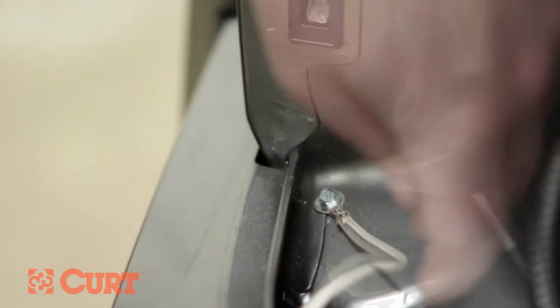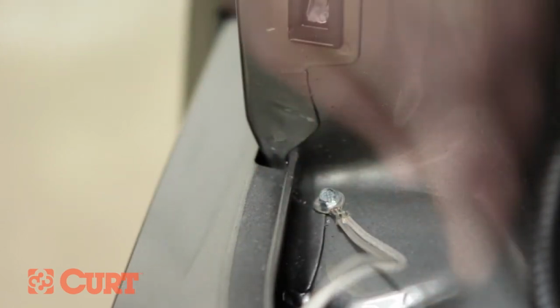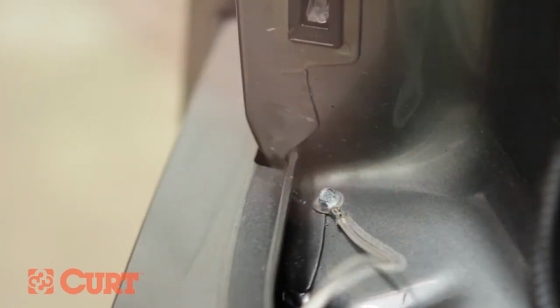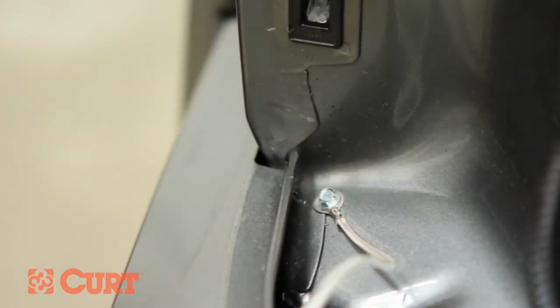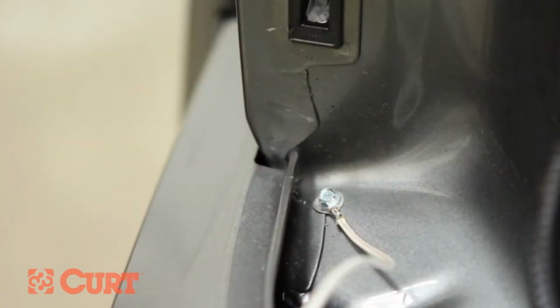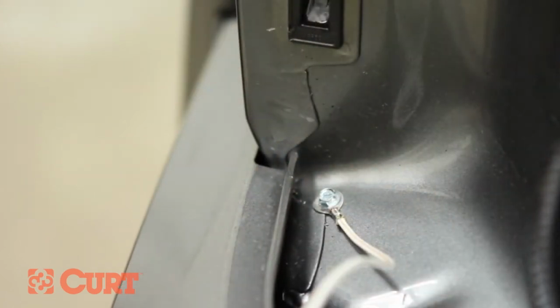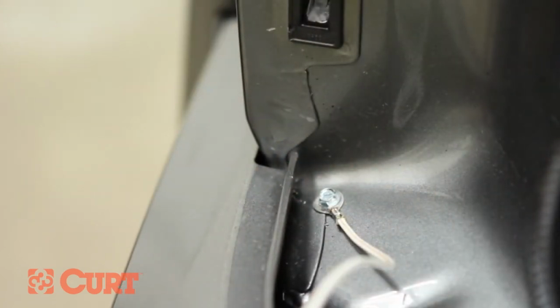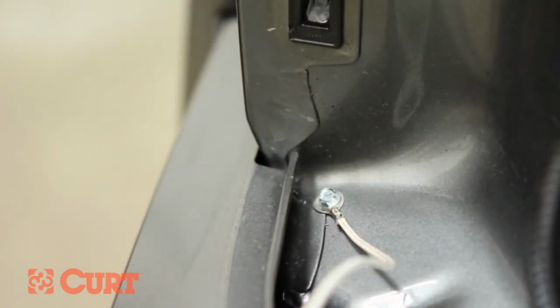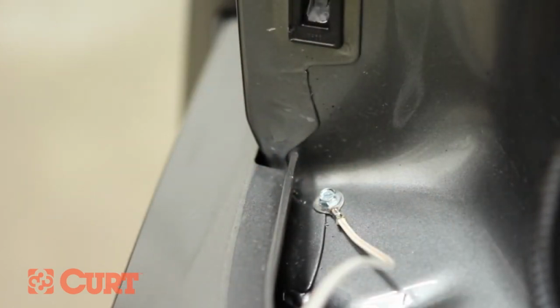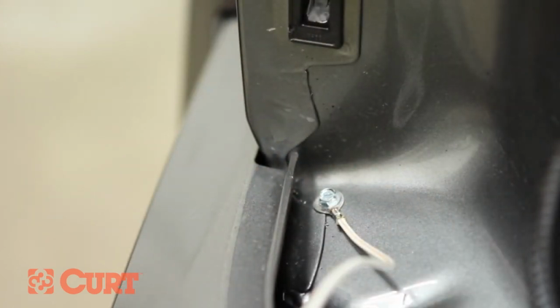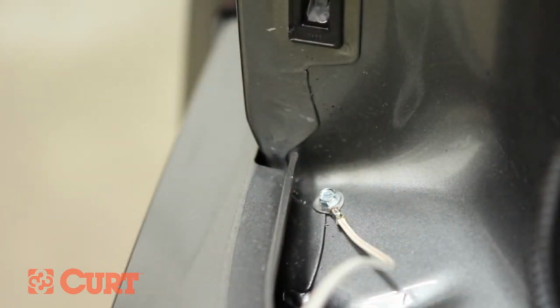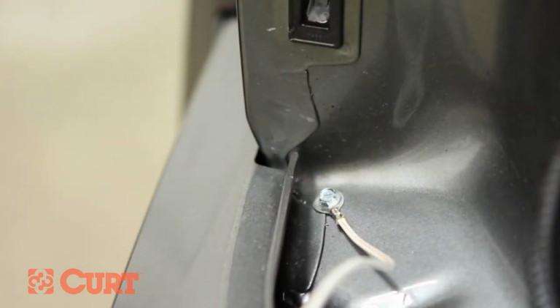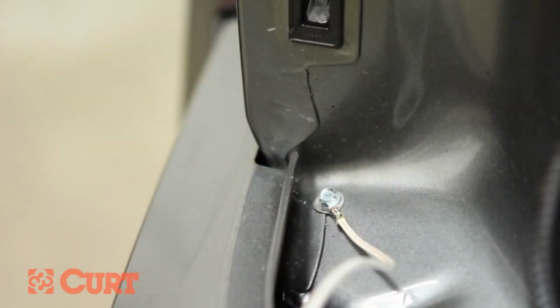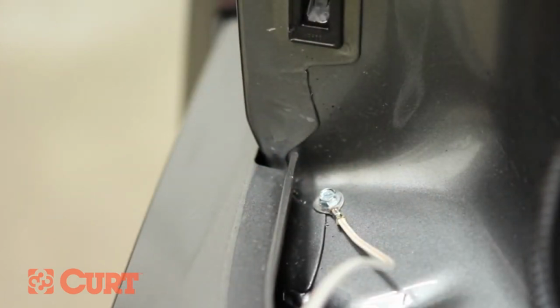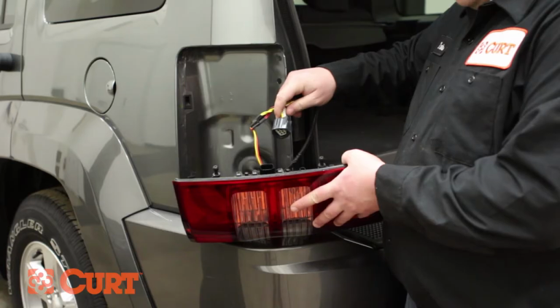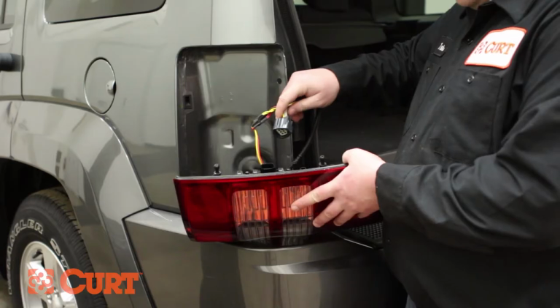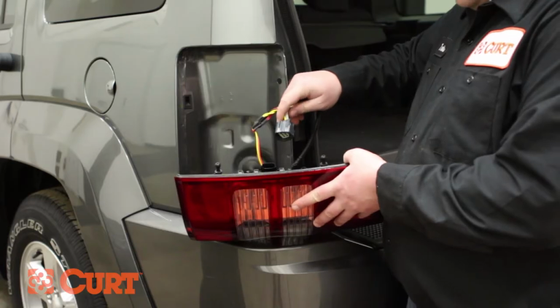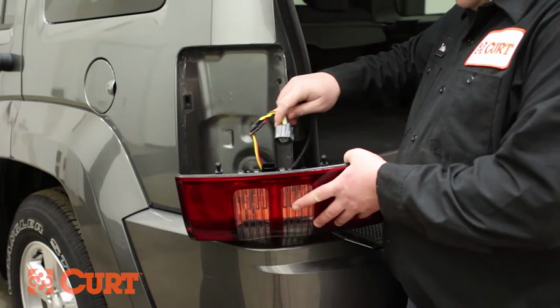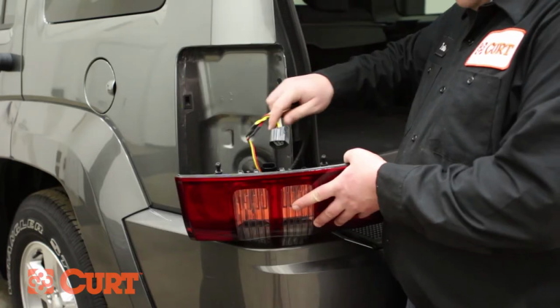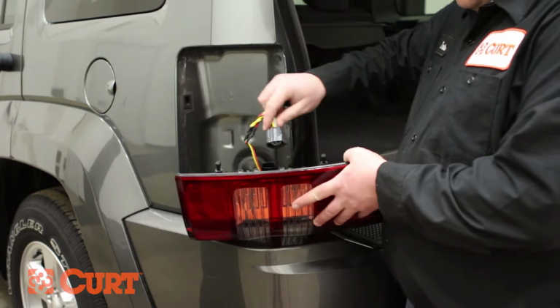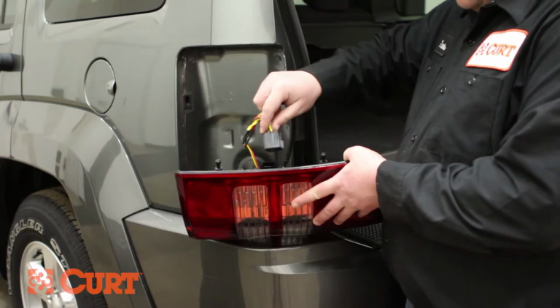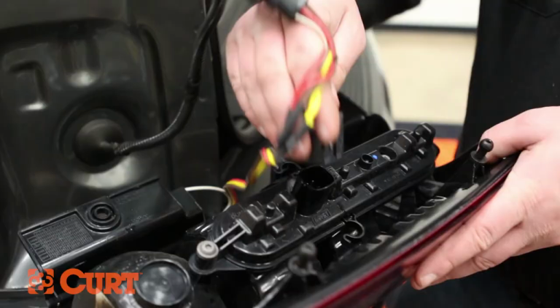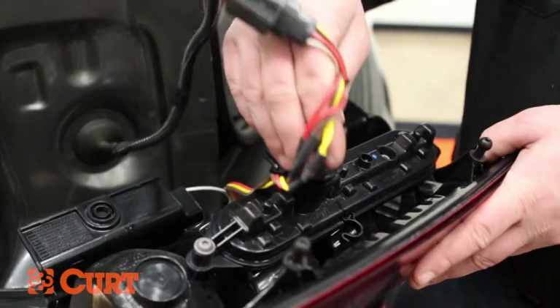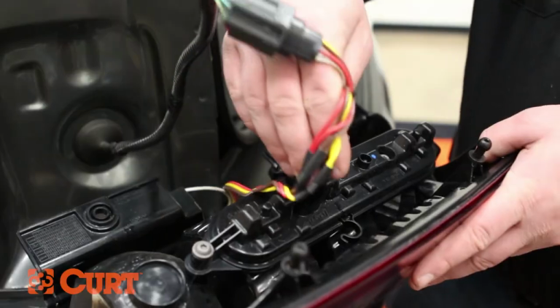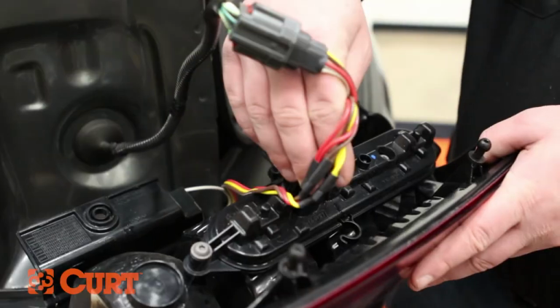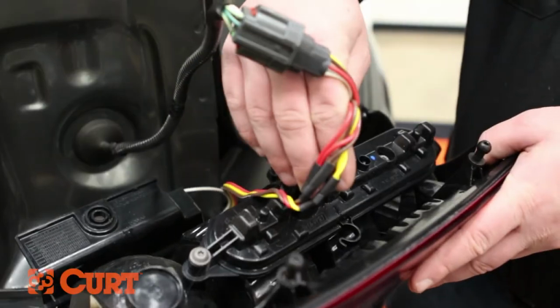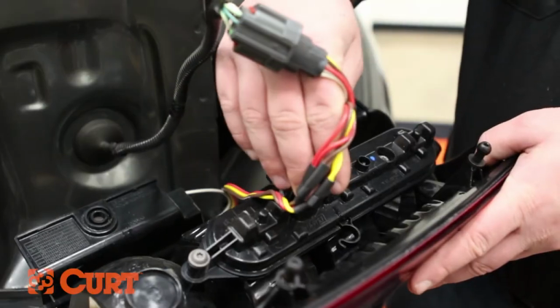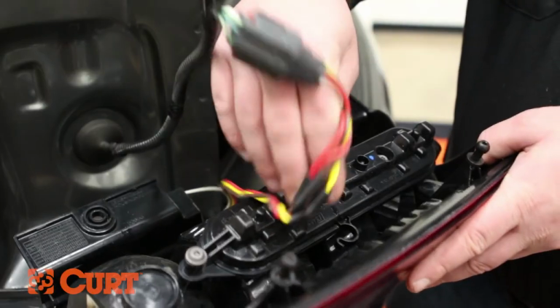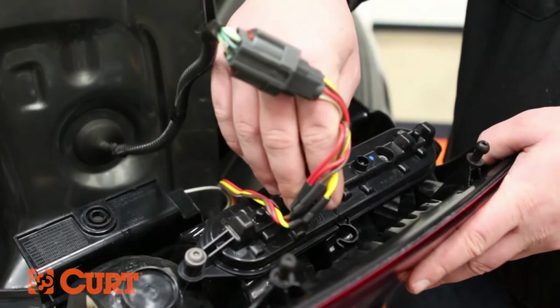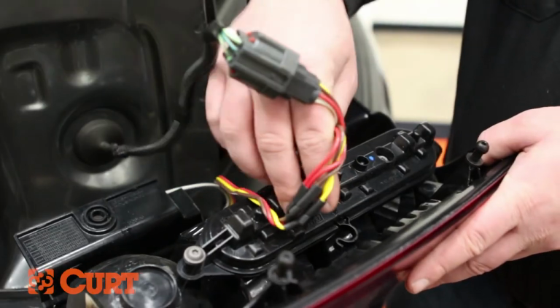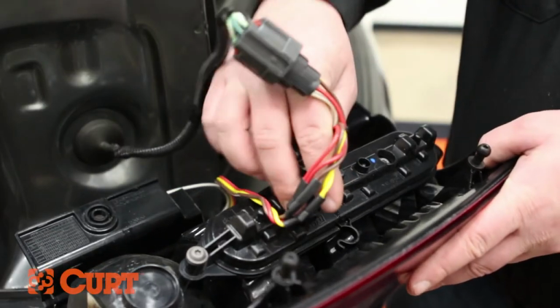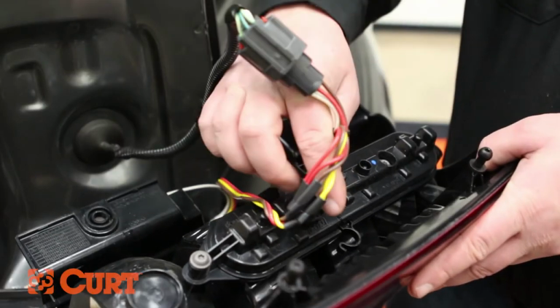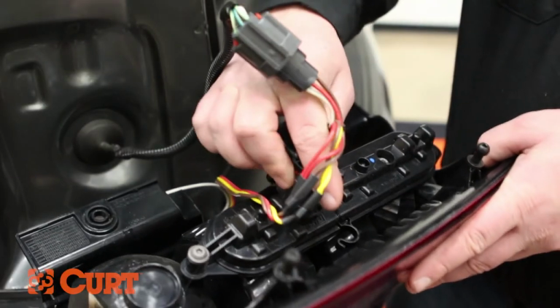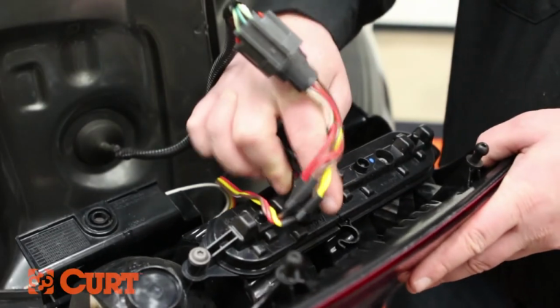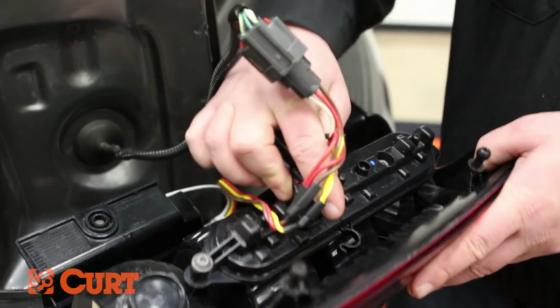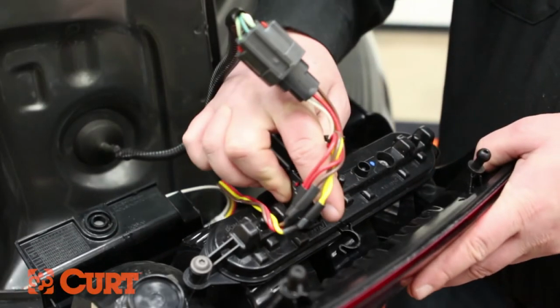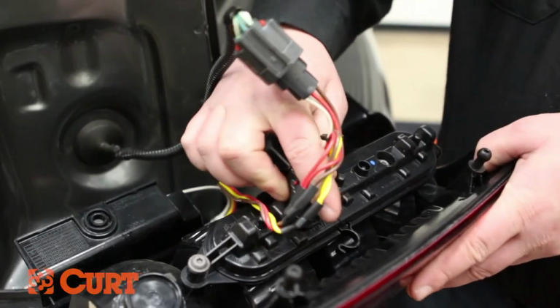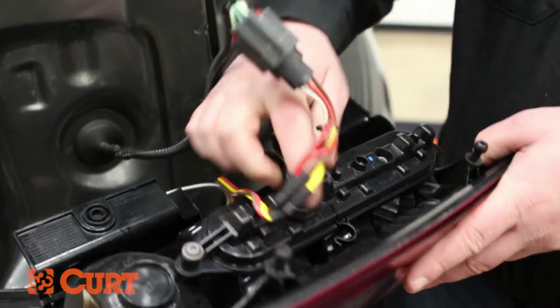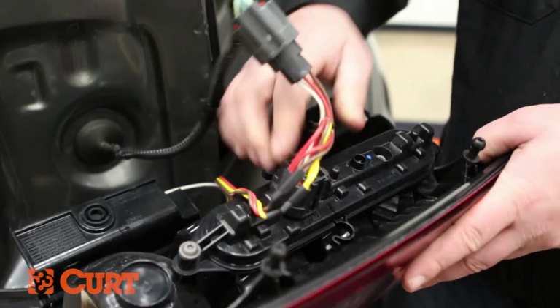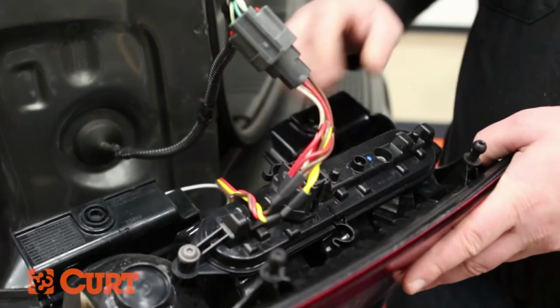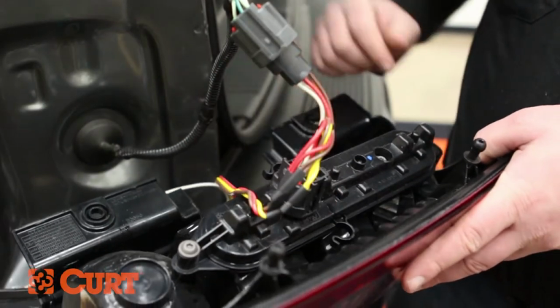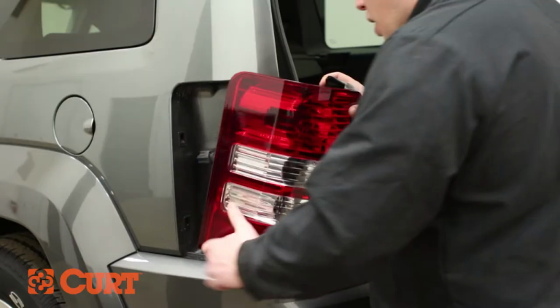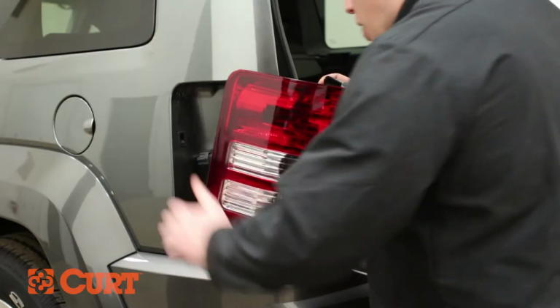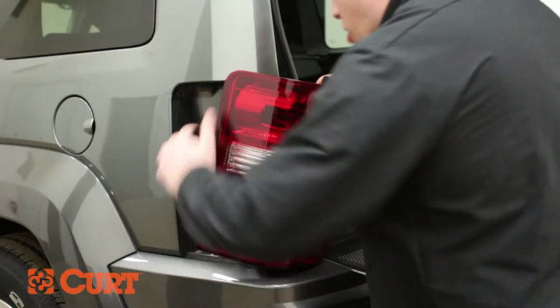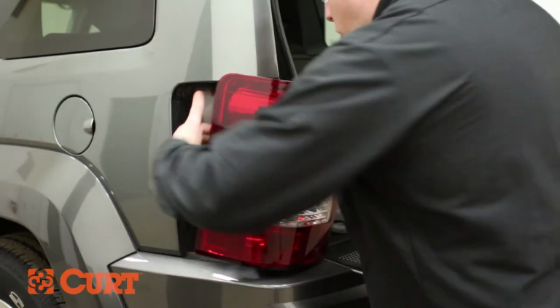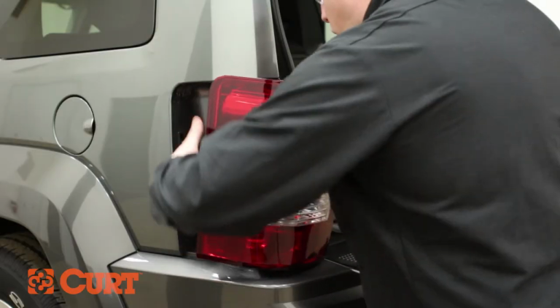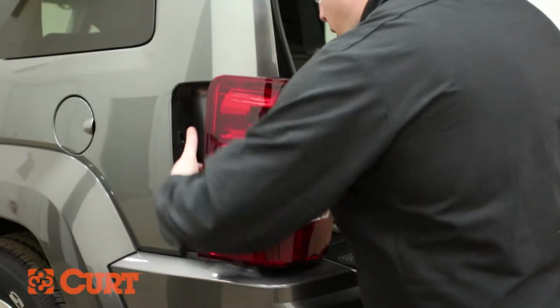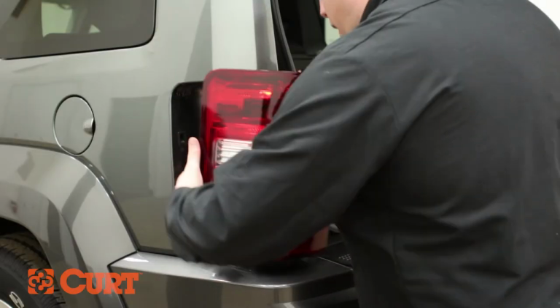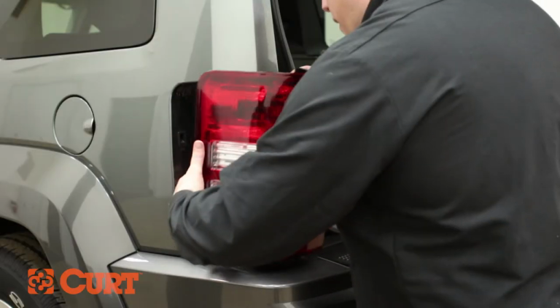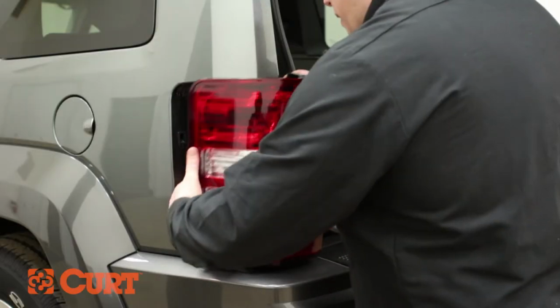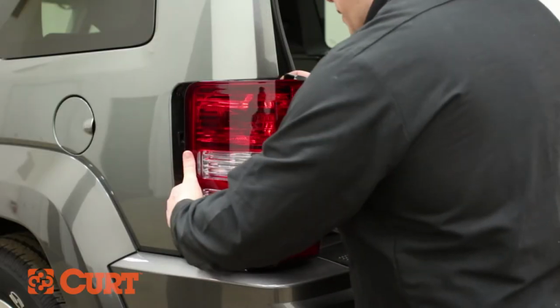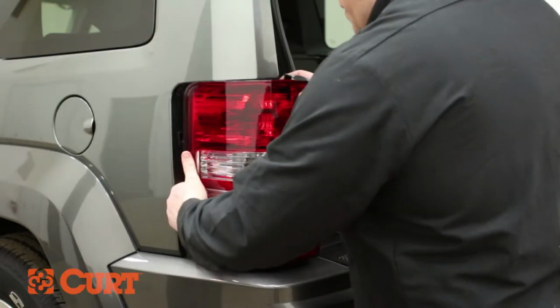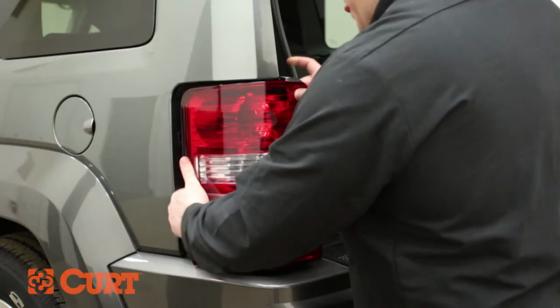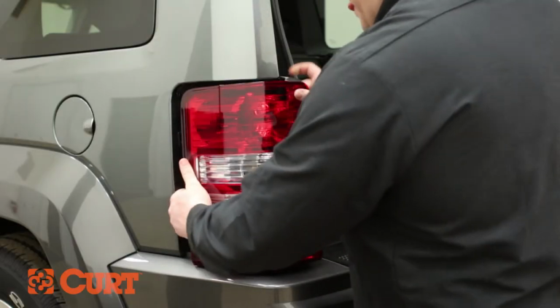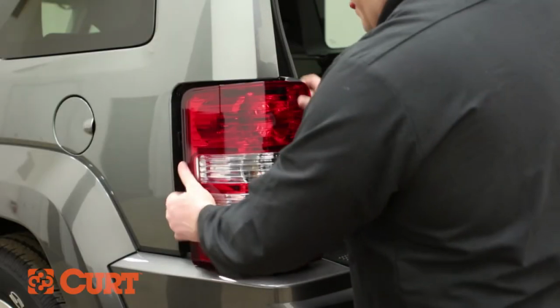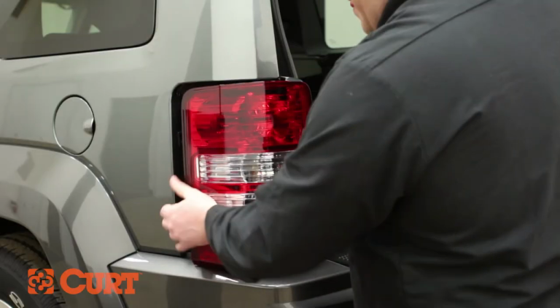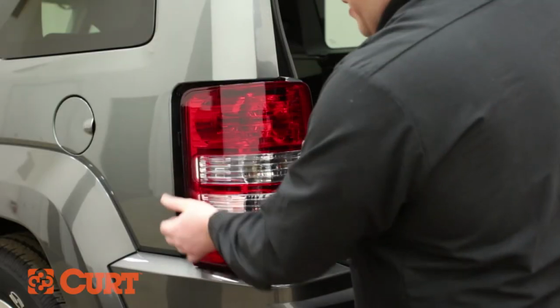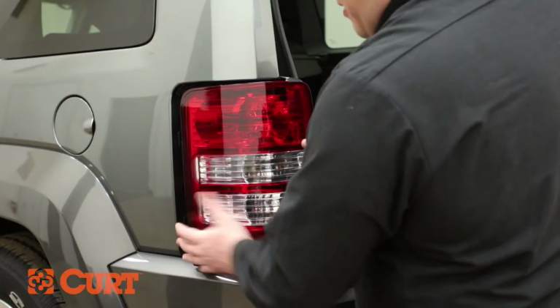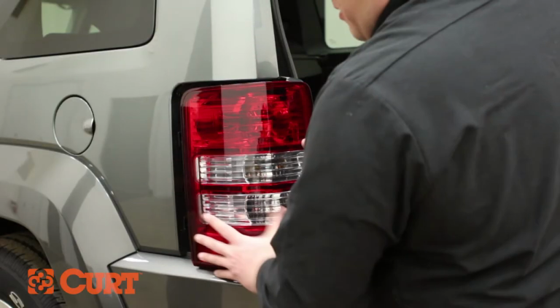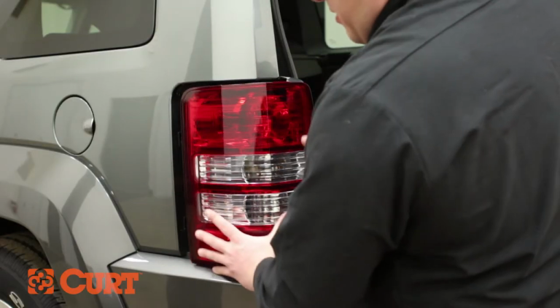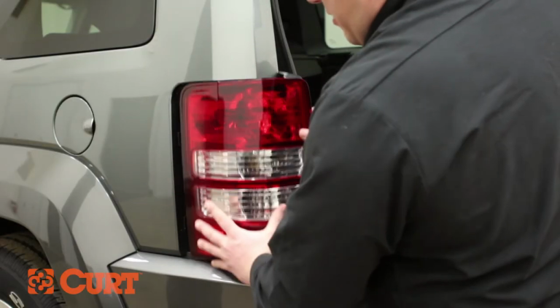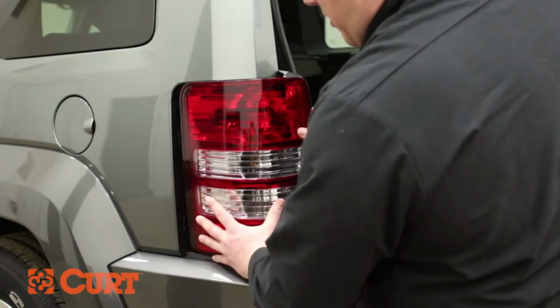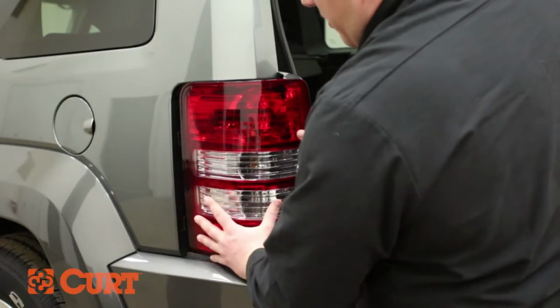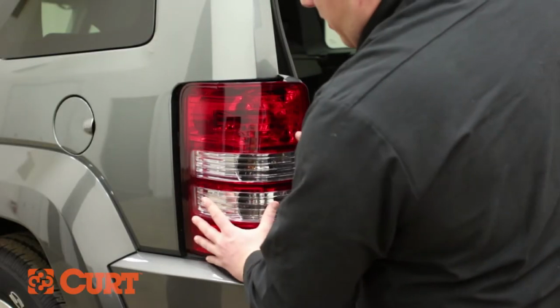Insert the T-Connector end with the yellow wire into the taillight assembly. Replace the taillight with the previously removed fasteners.